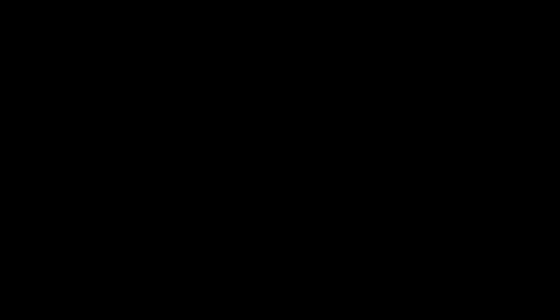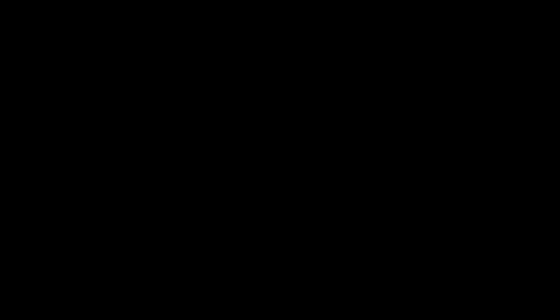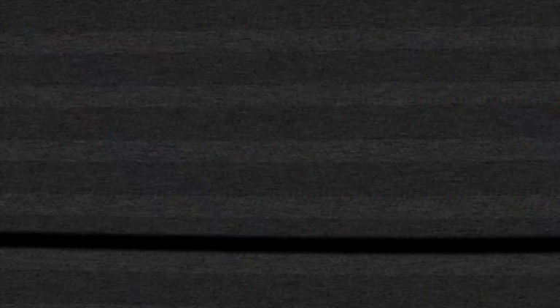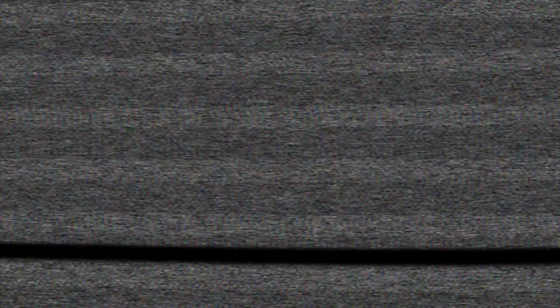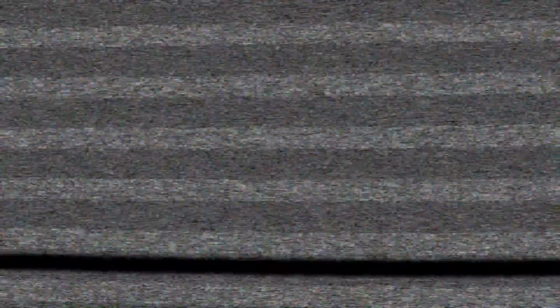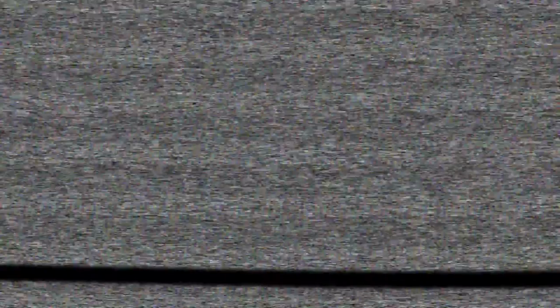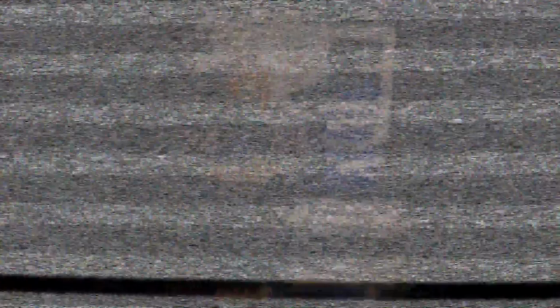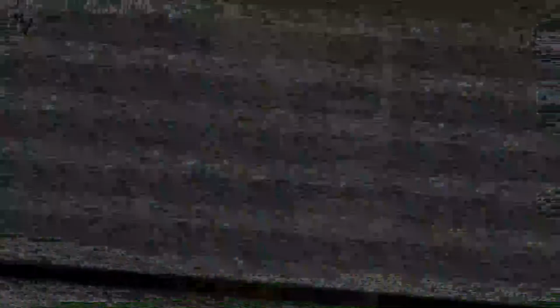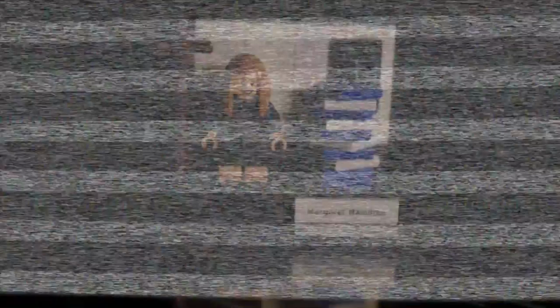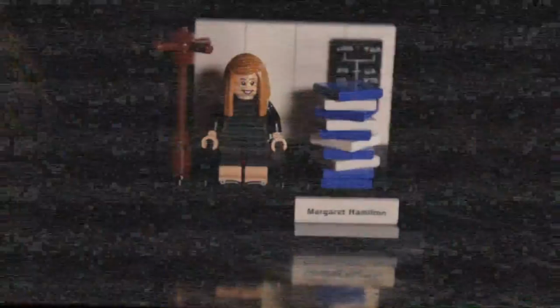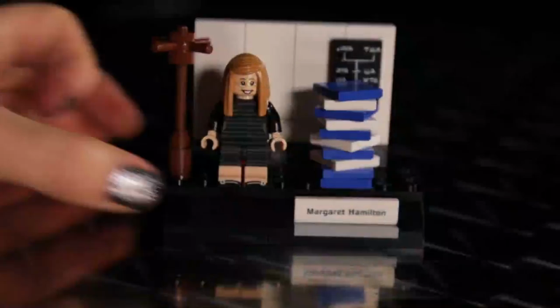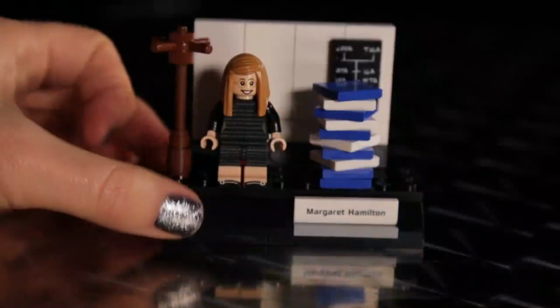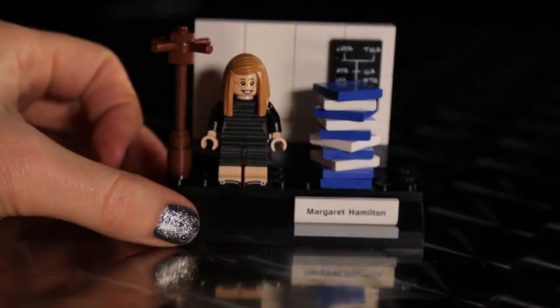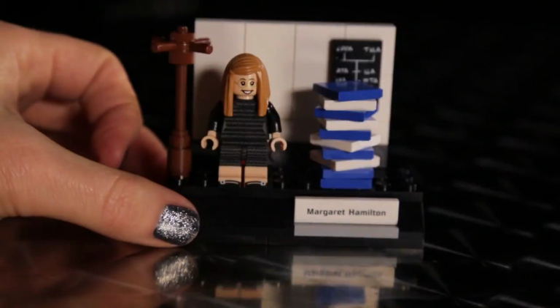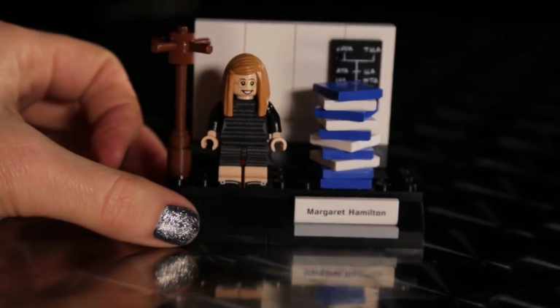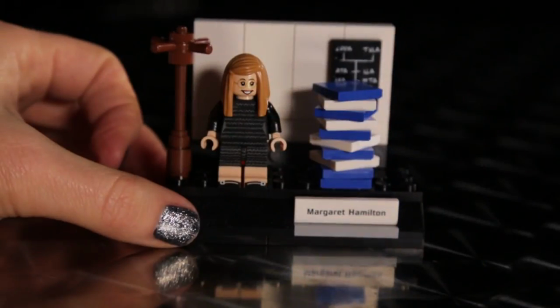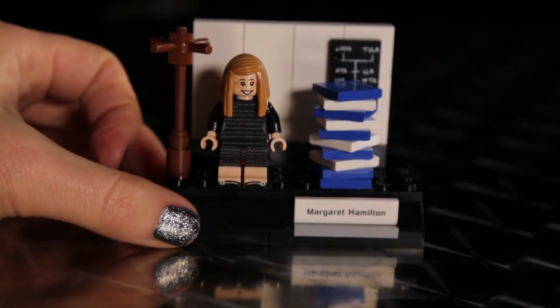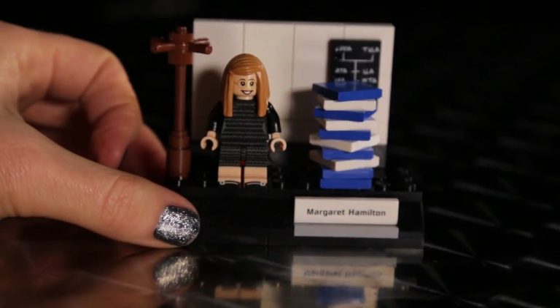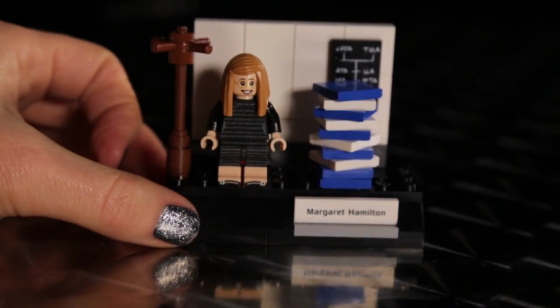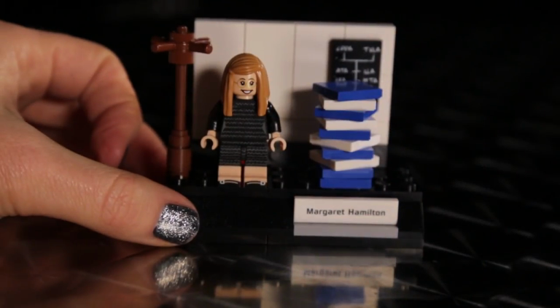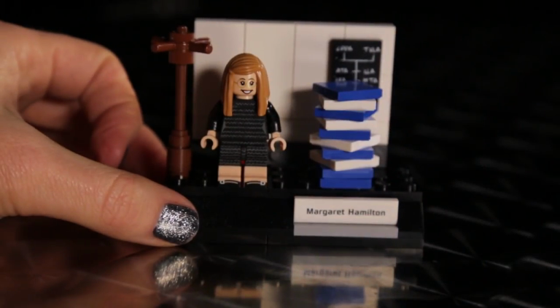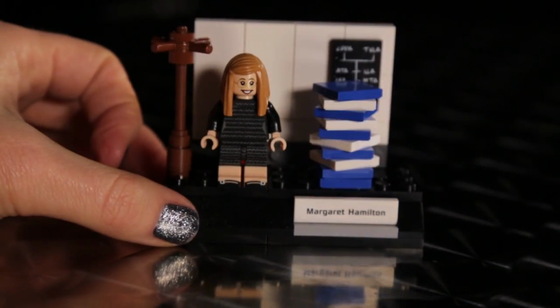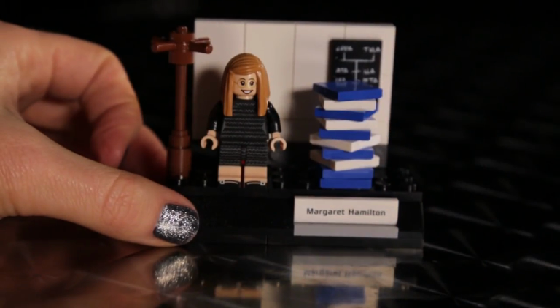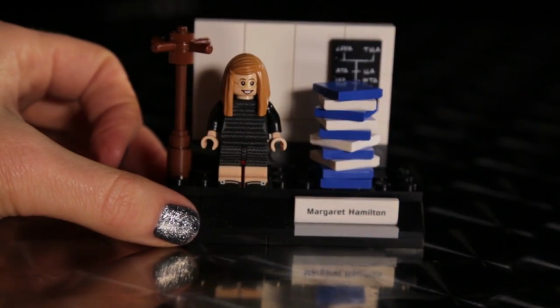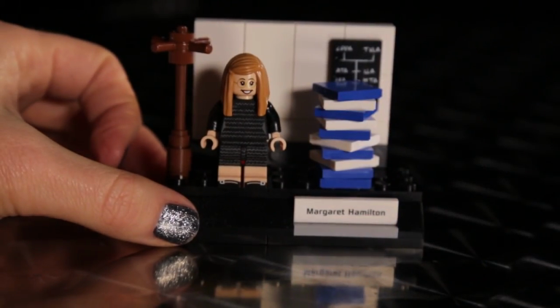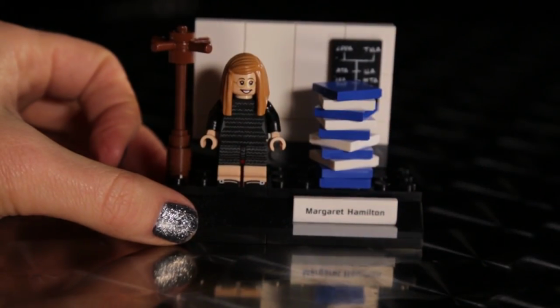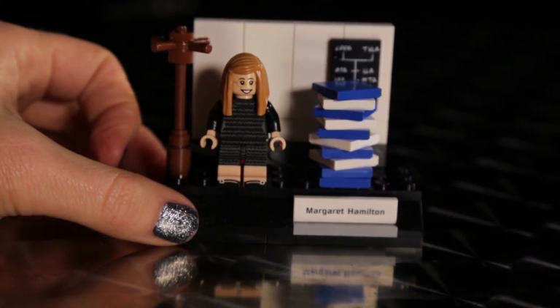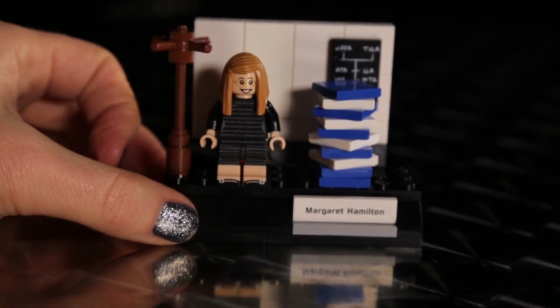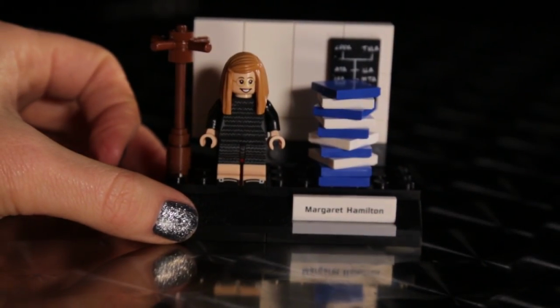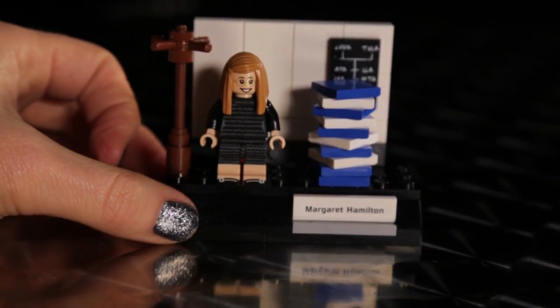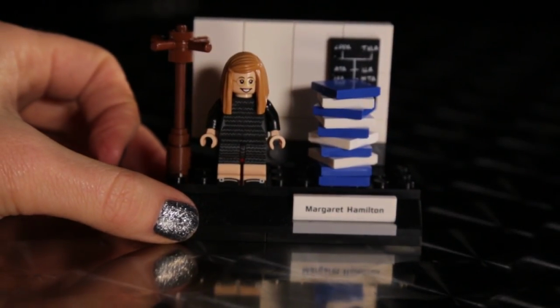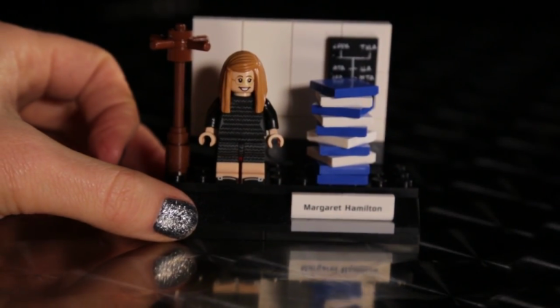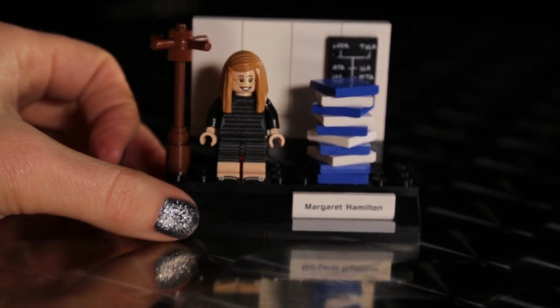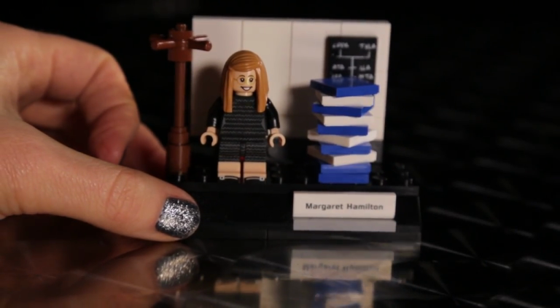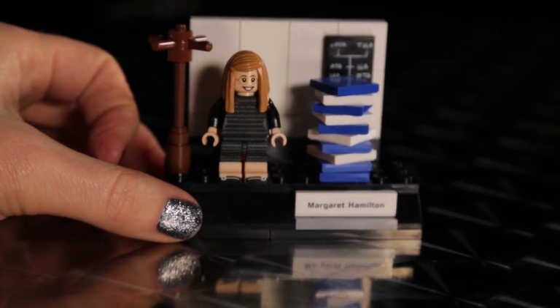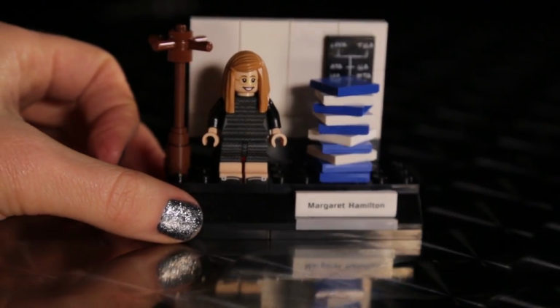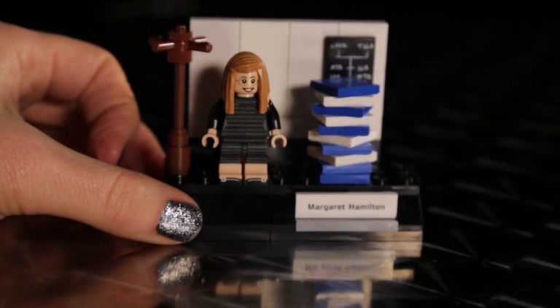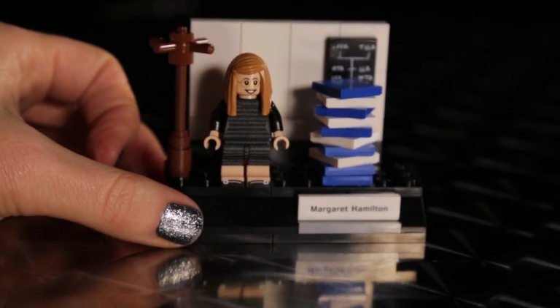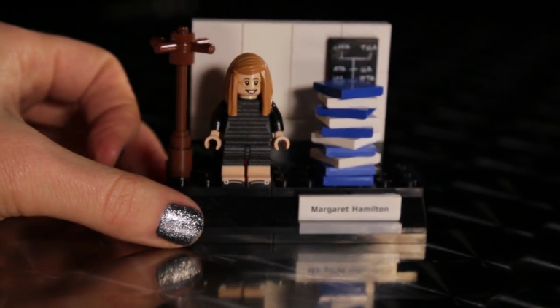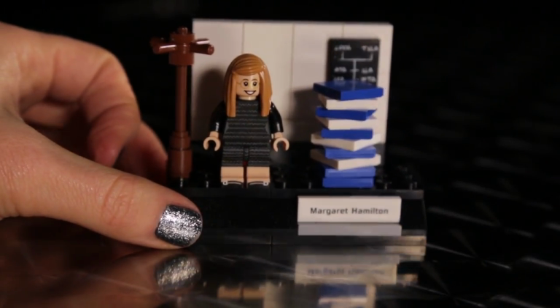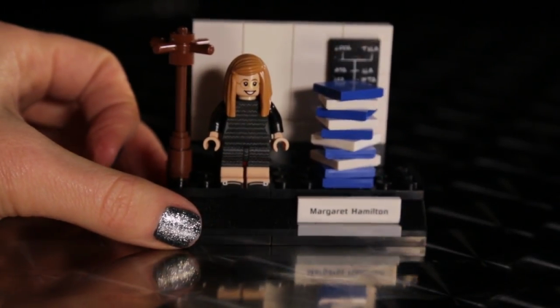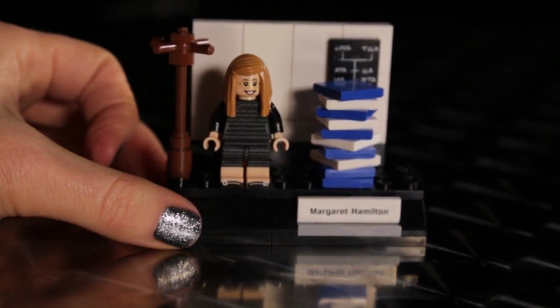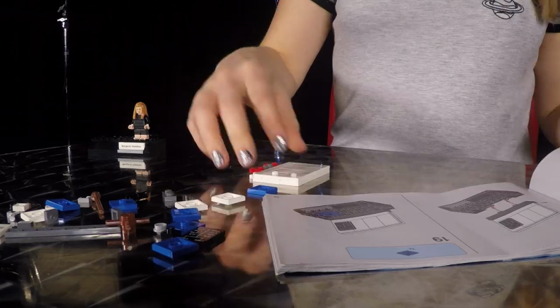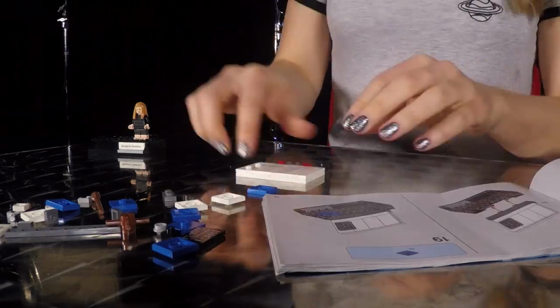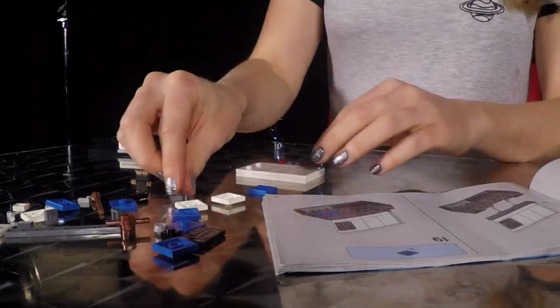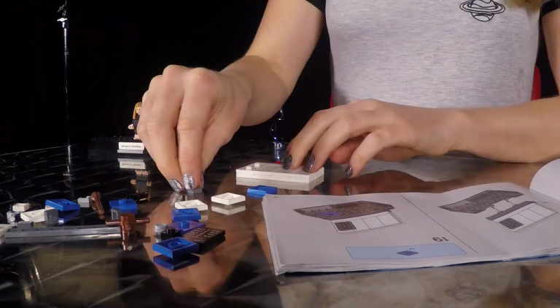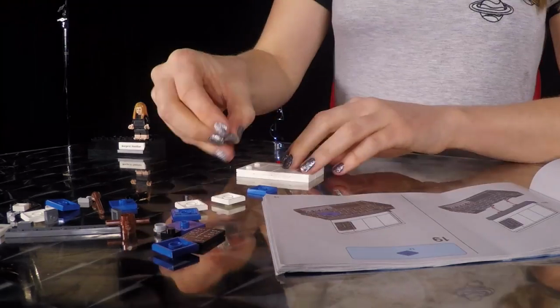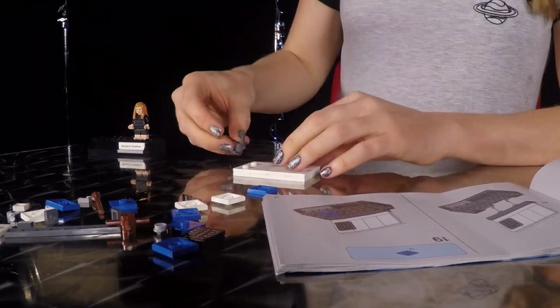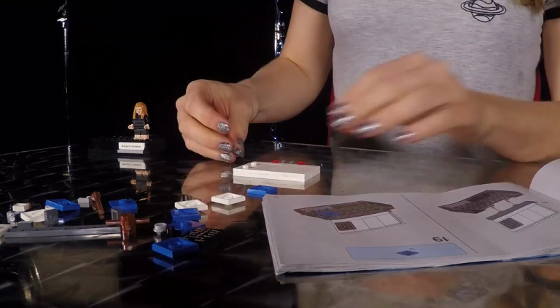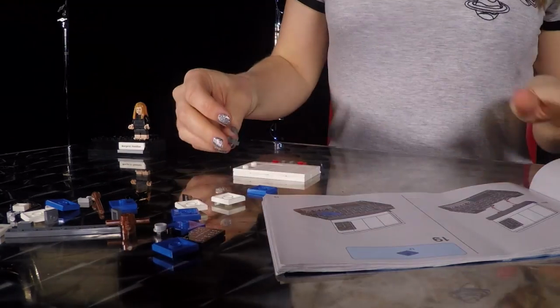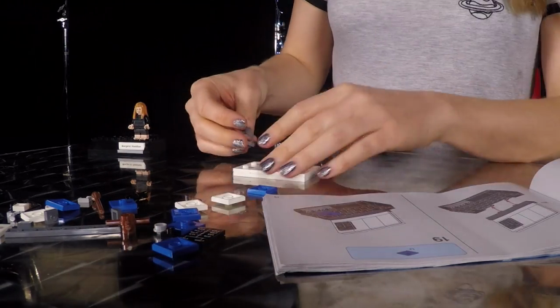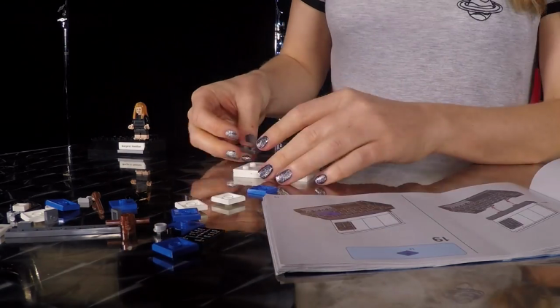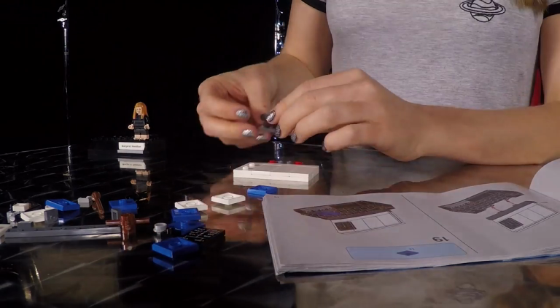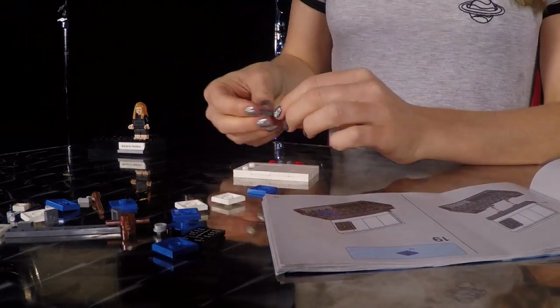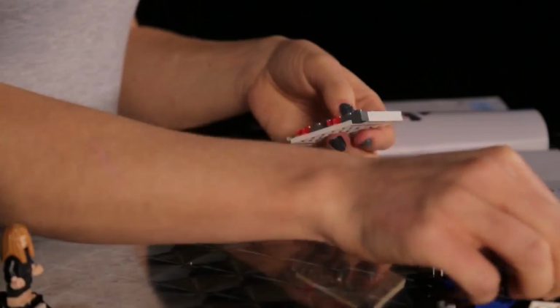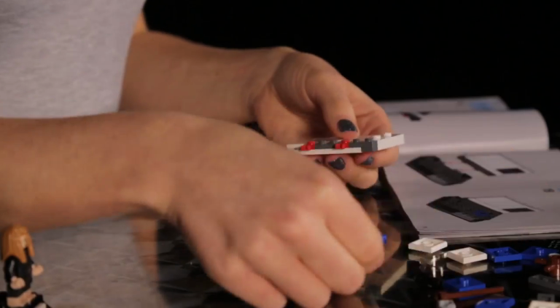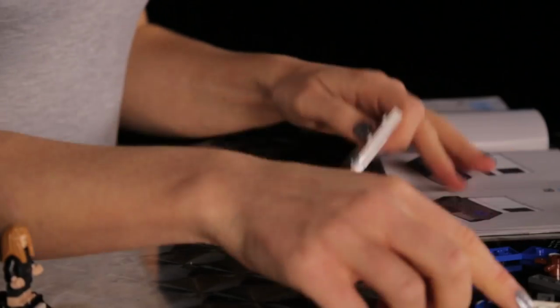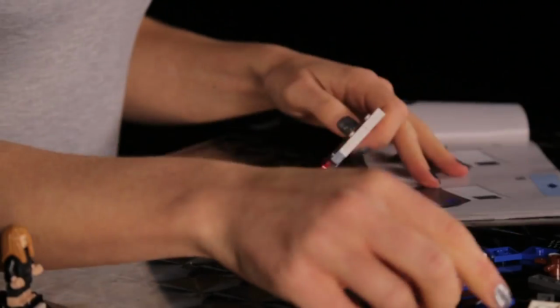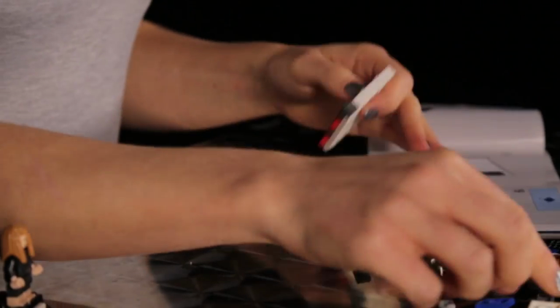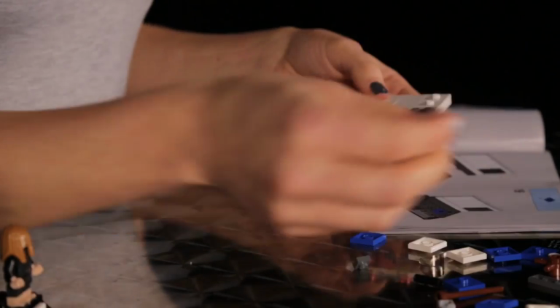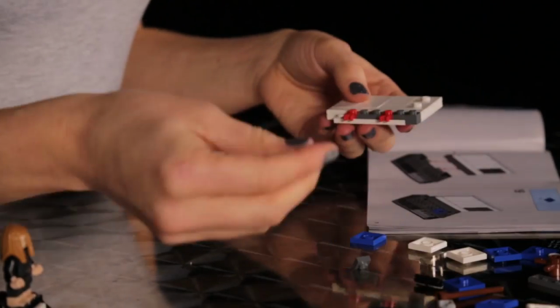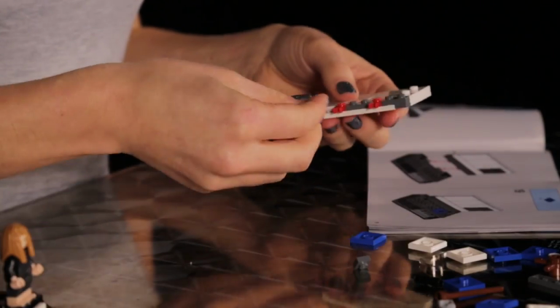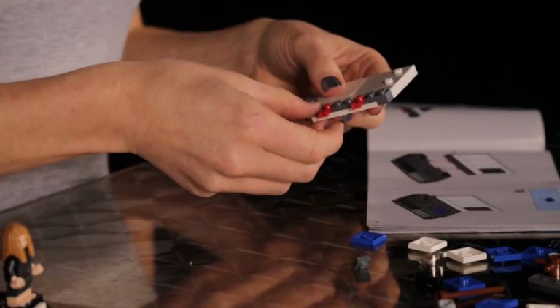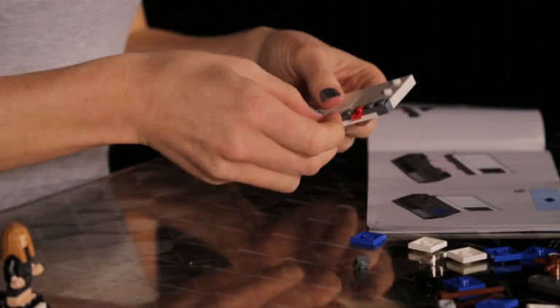Hey everyone, today I'm going to be building computer scientist Margaret Hamilton, the final set in the Lego Women of NASA kit.